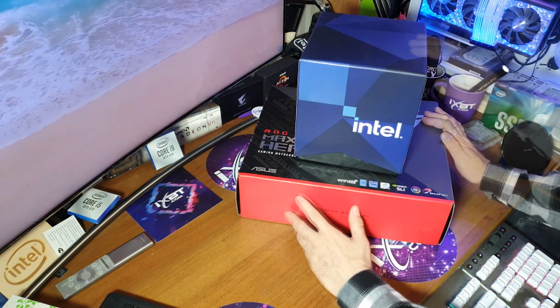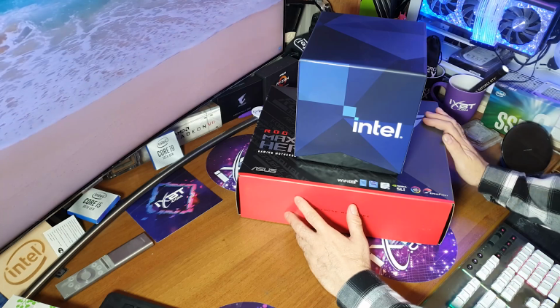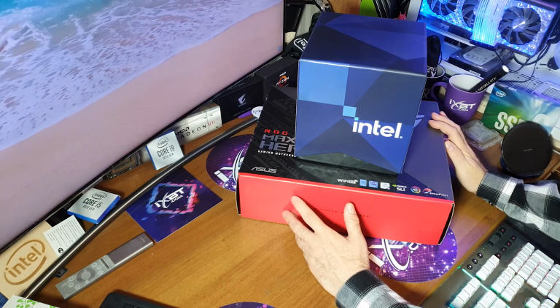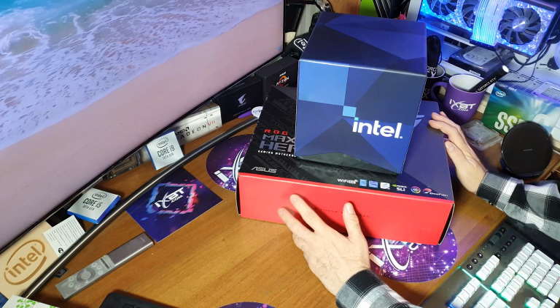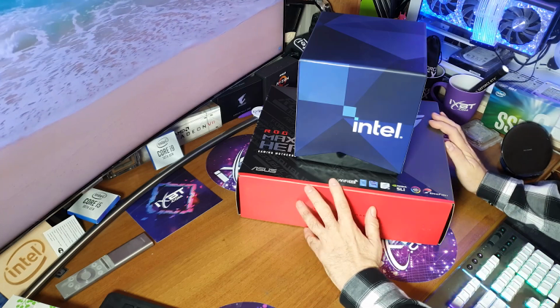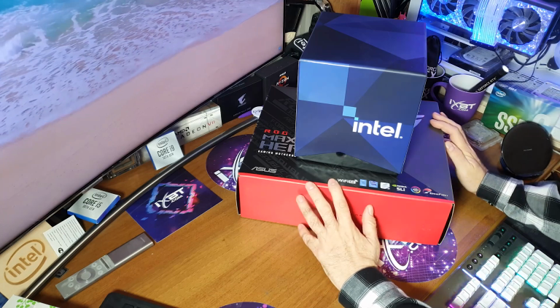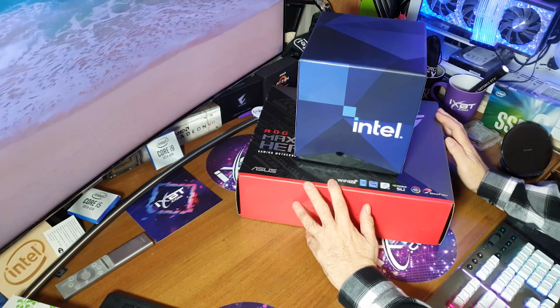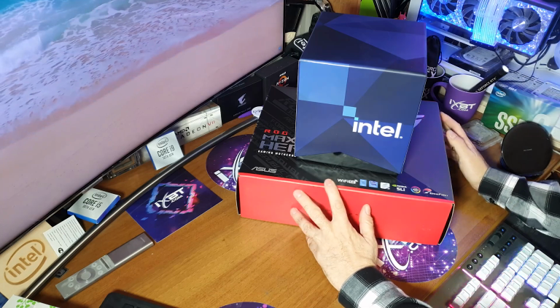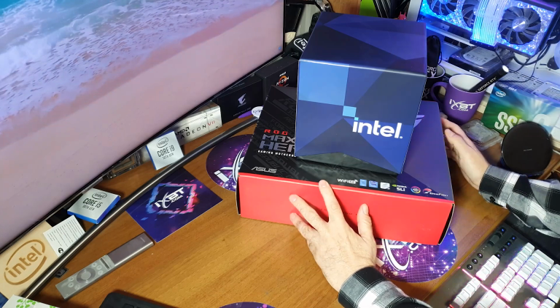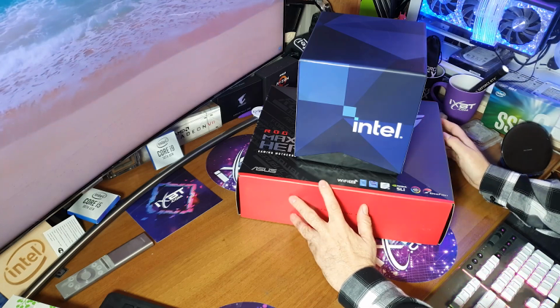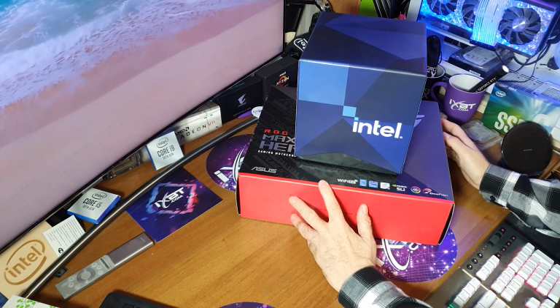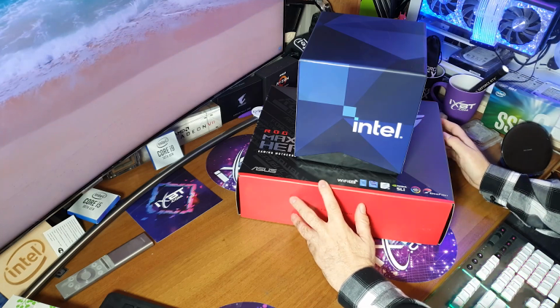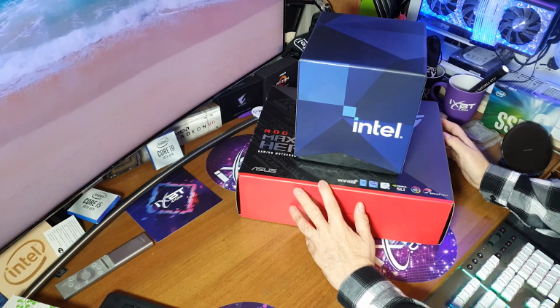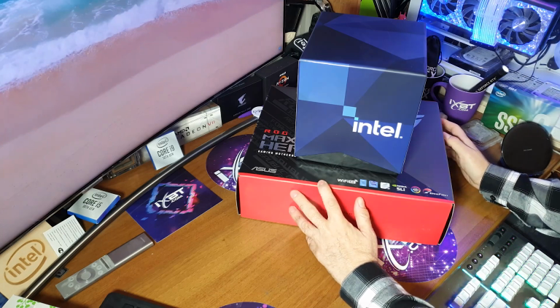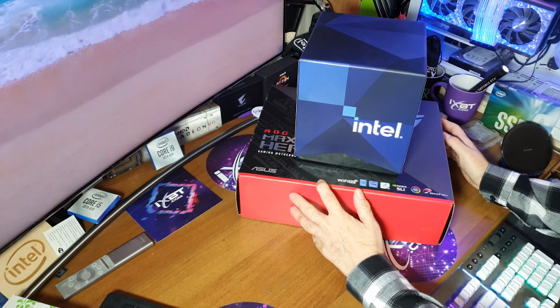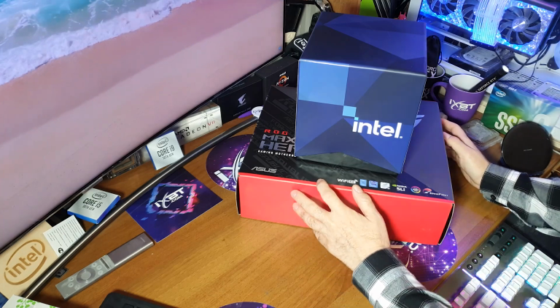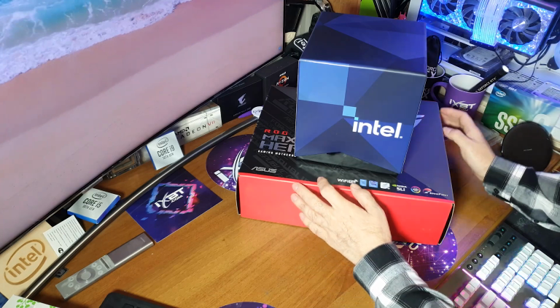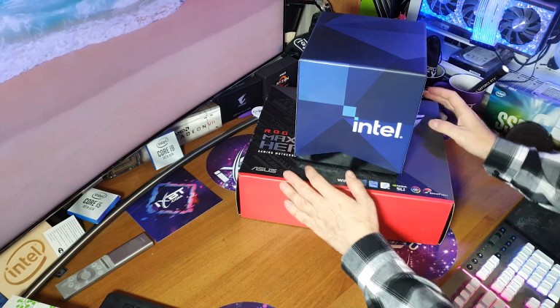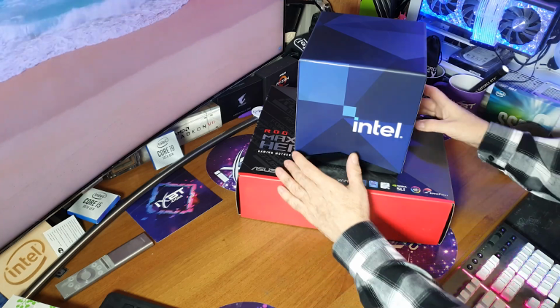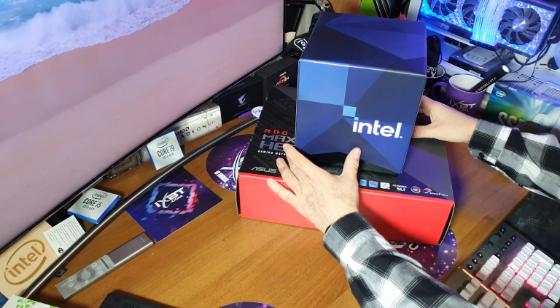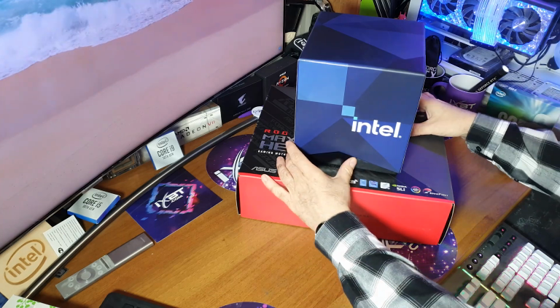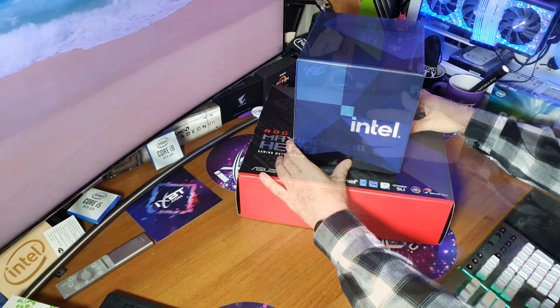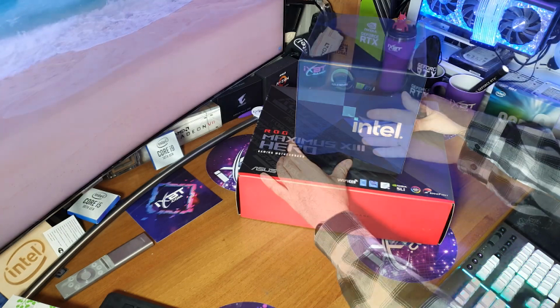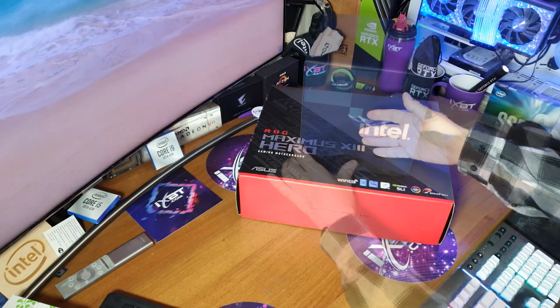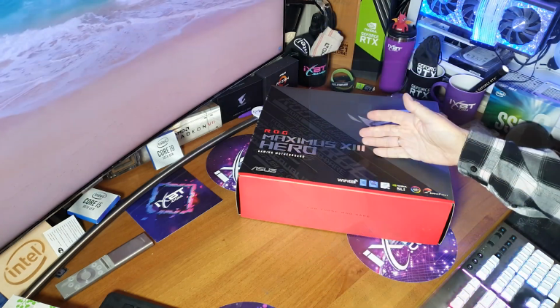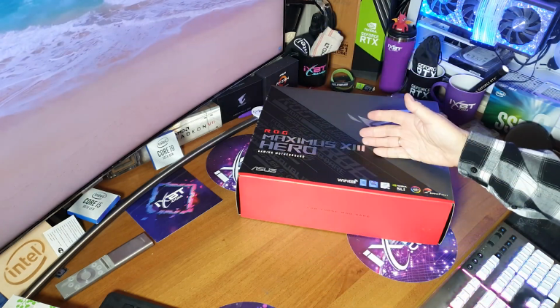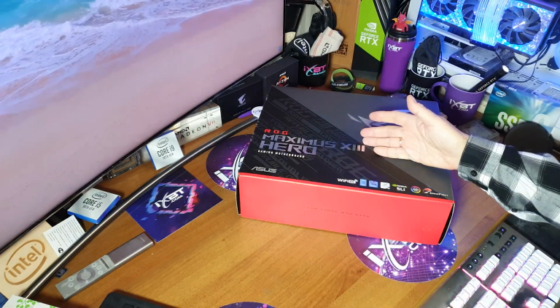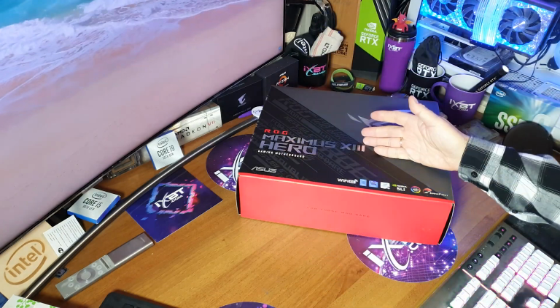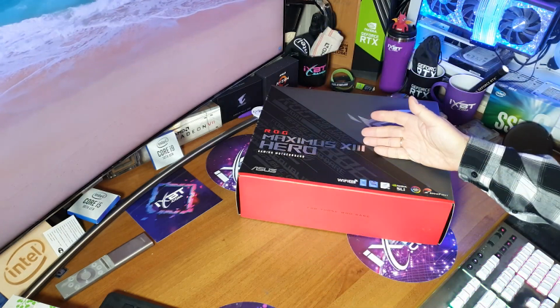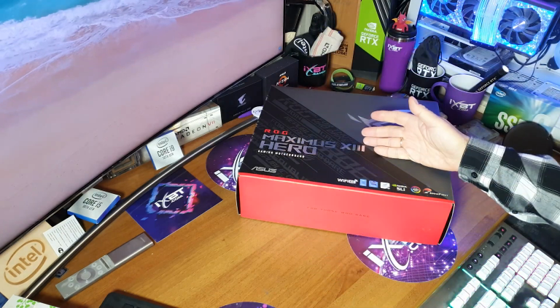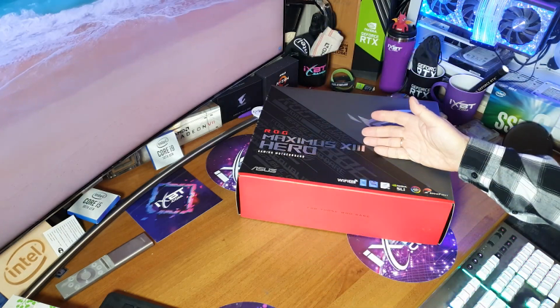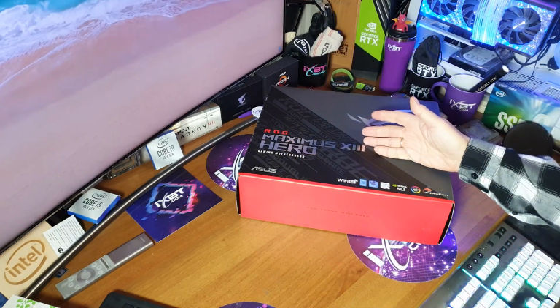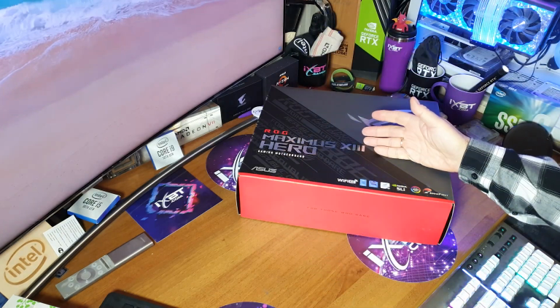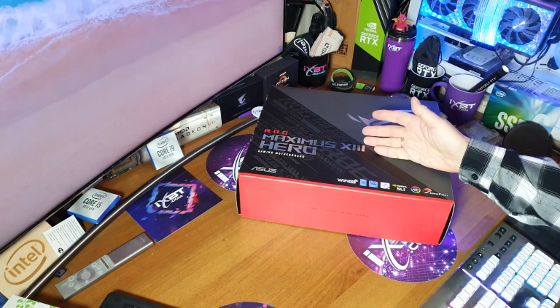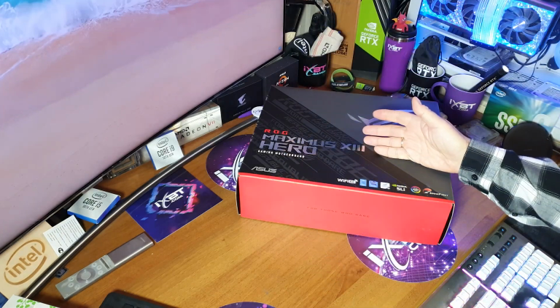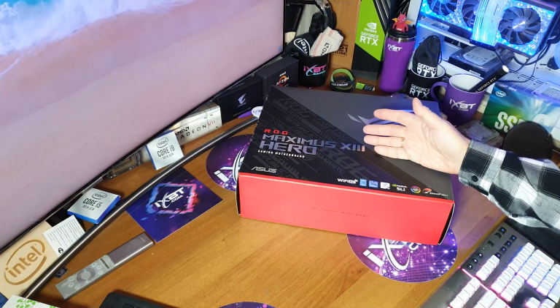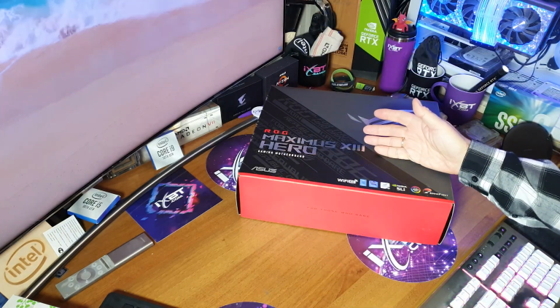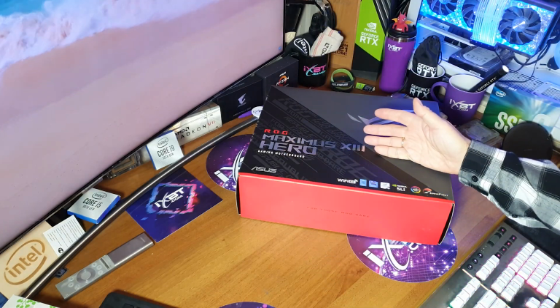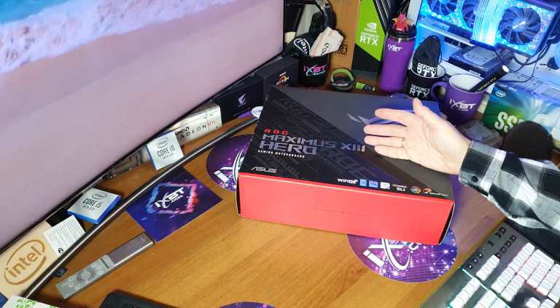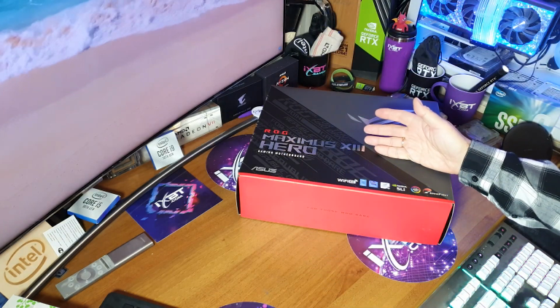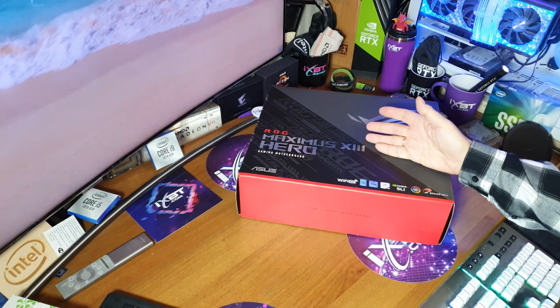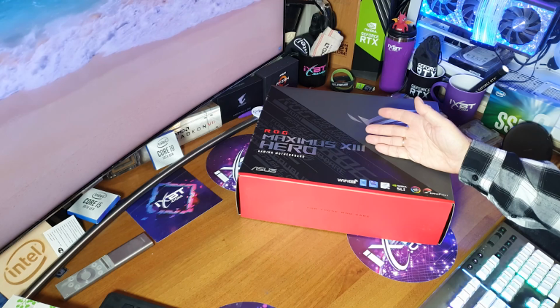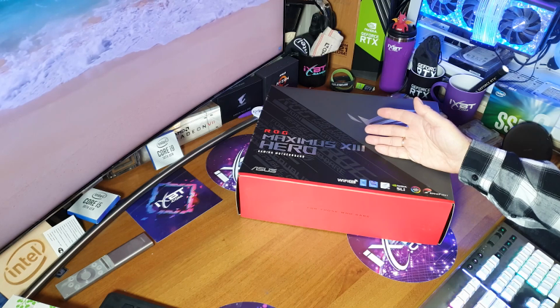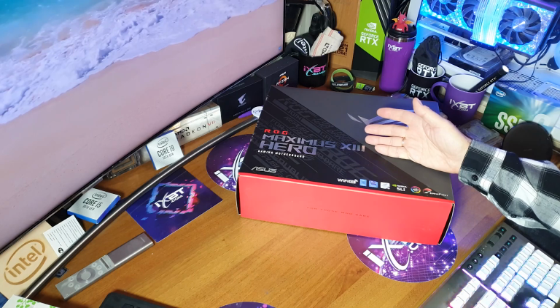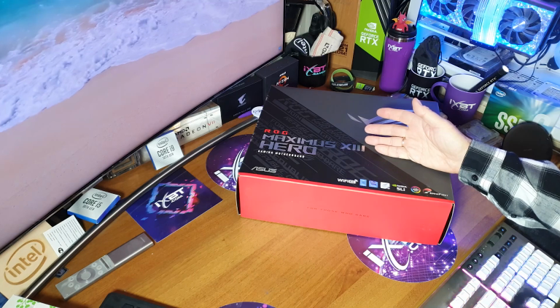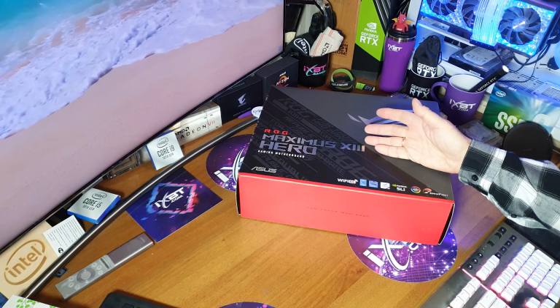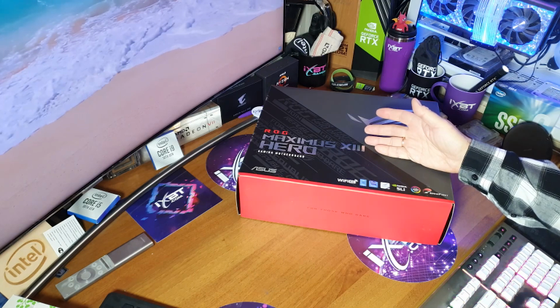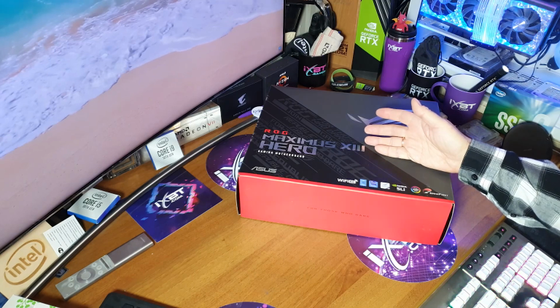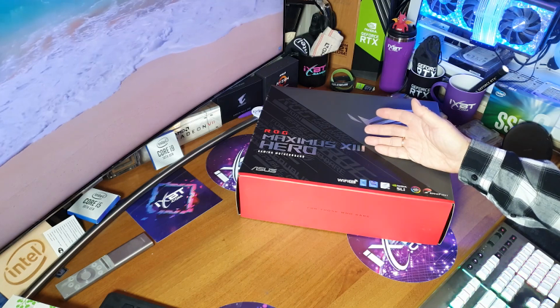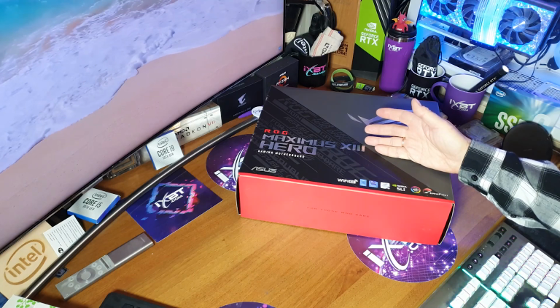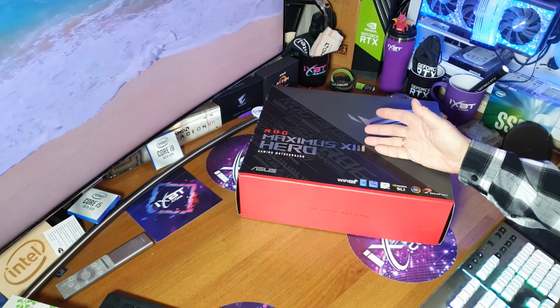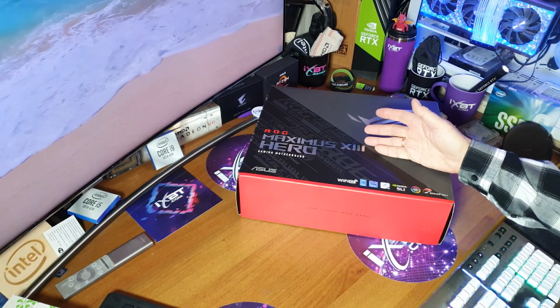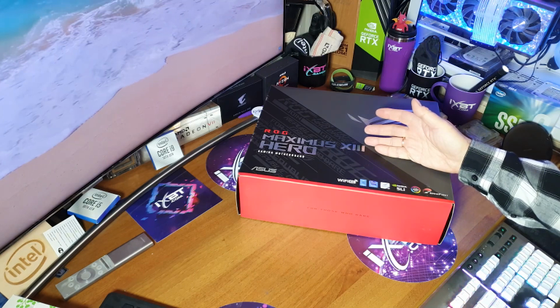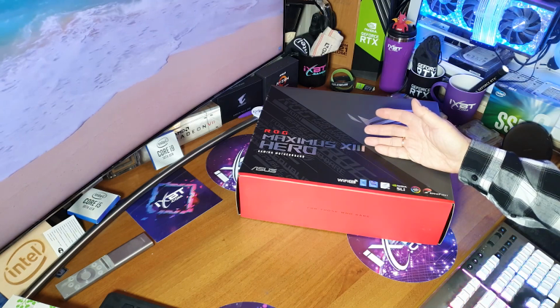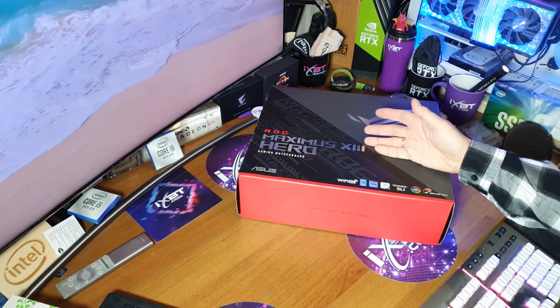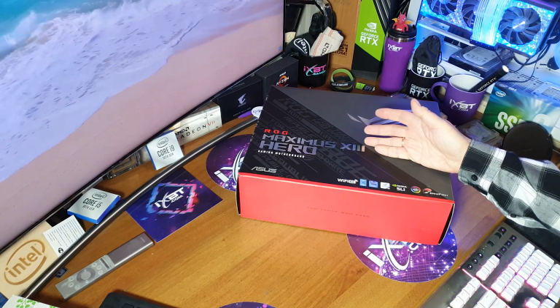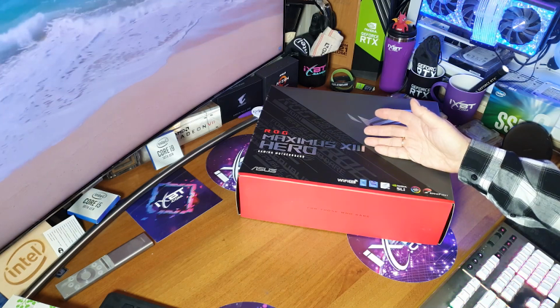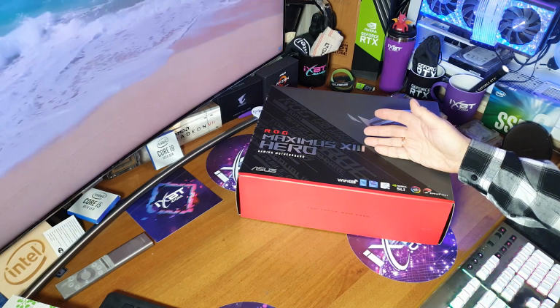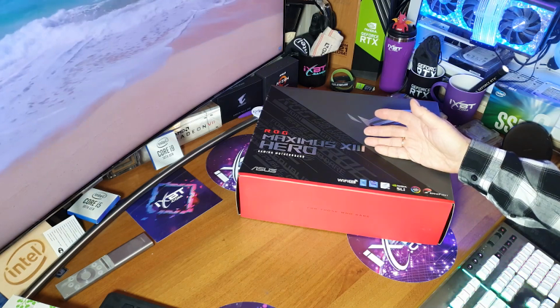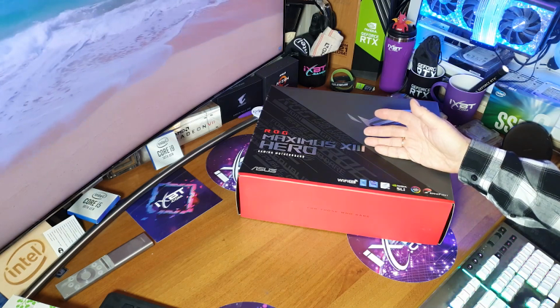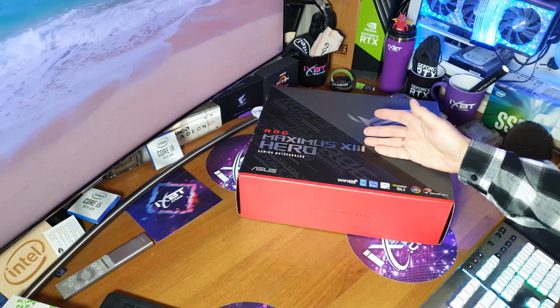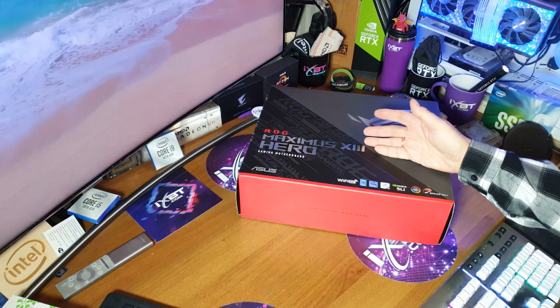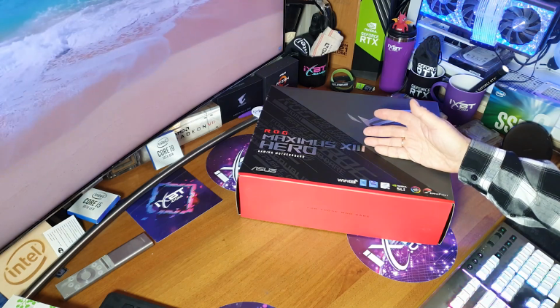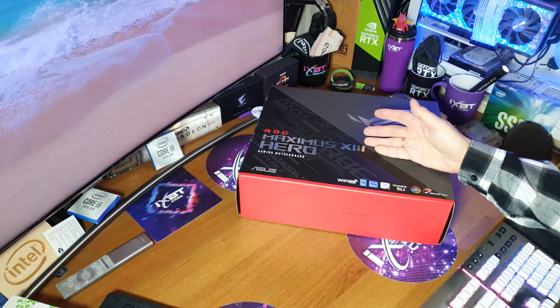Это не просто материнская плата от Asus — видно, что это из самой топовой серии ROG, Maximus, теперь уже 13.